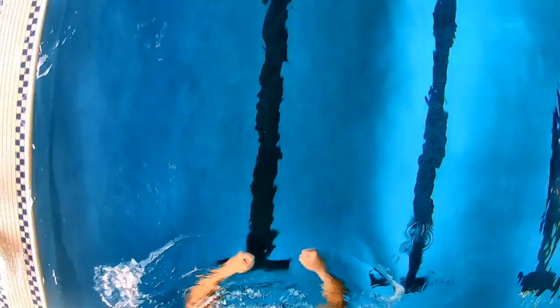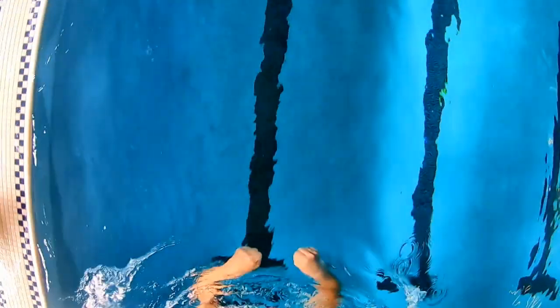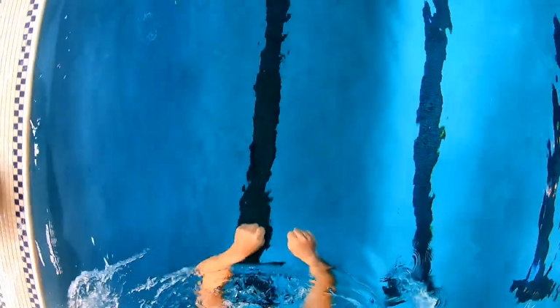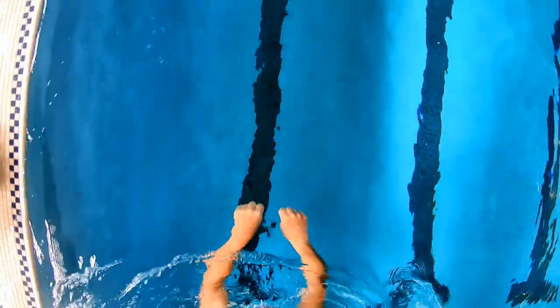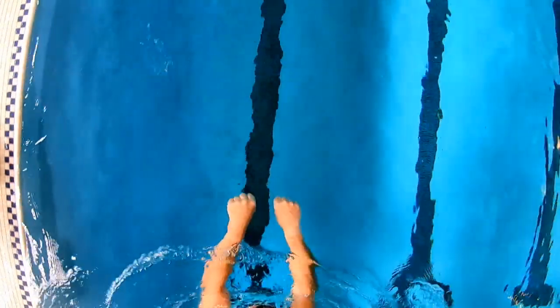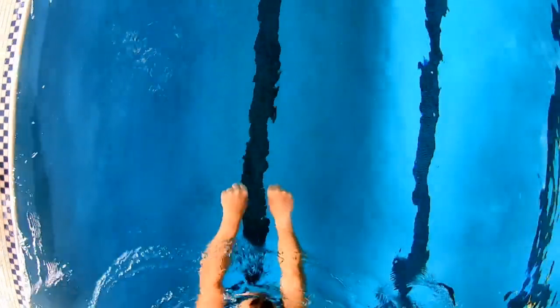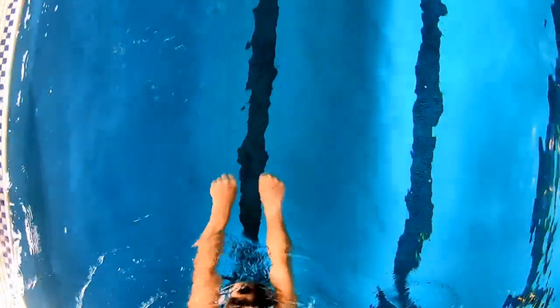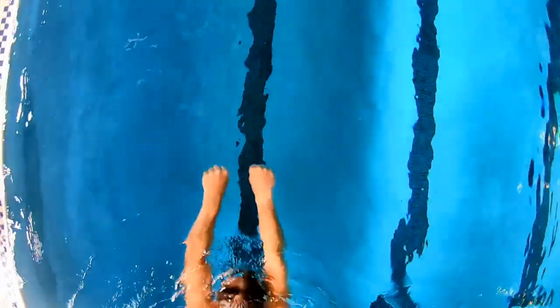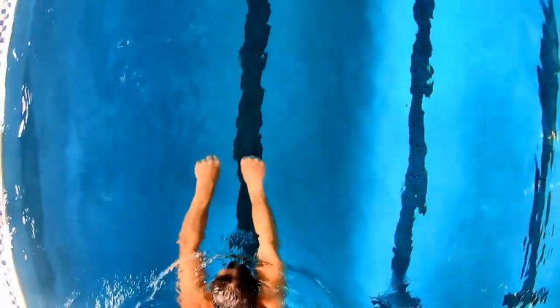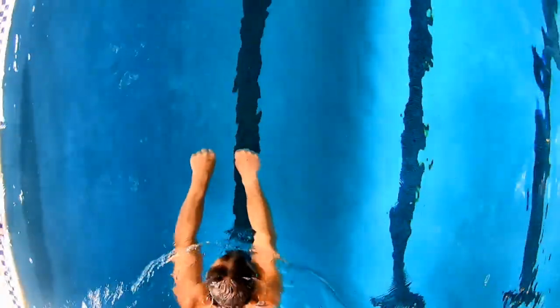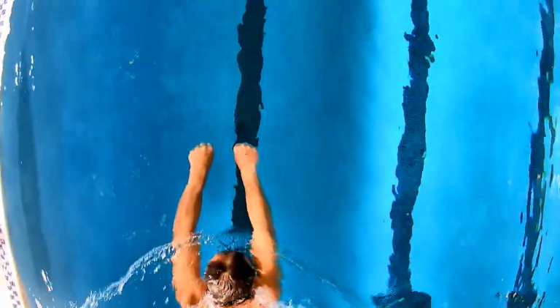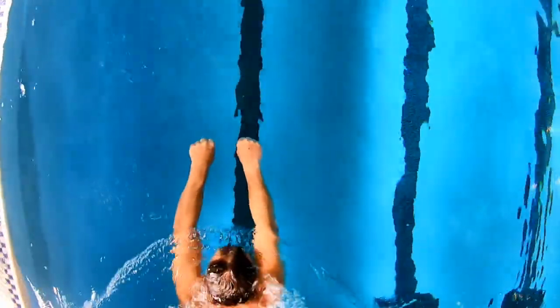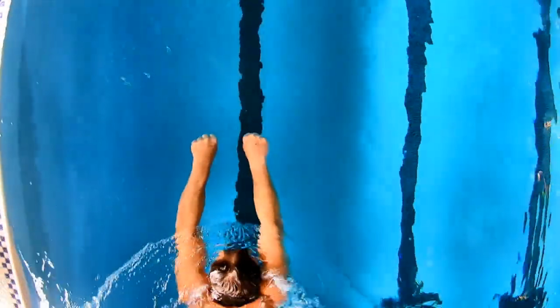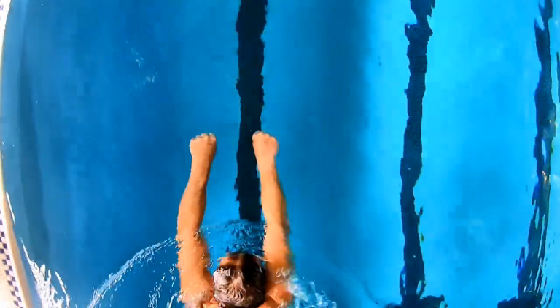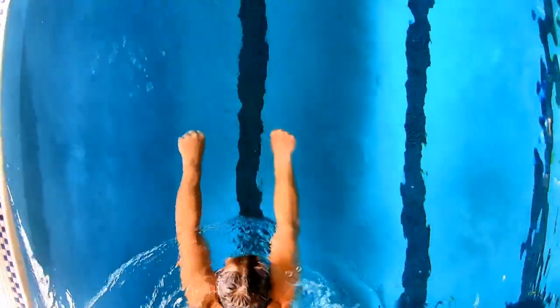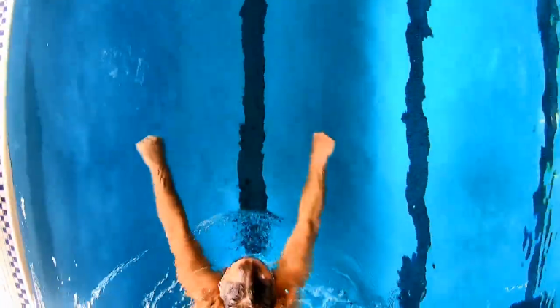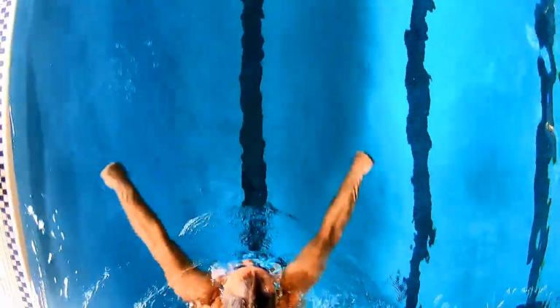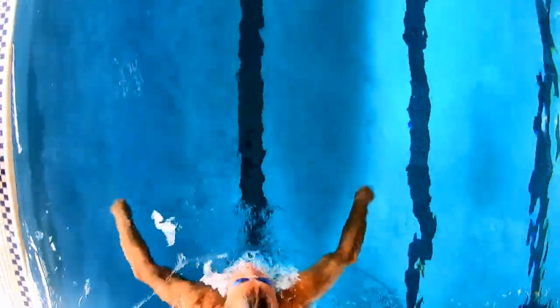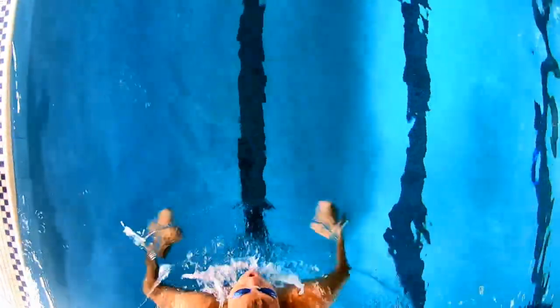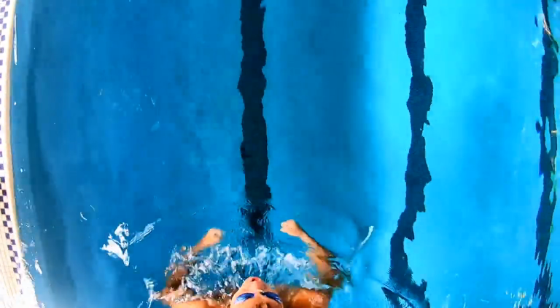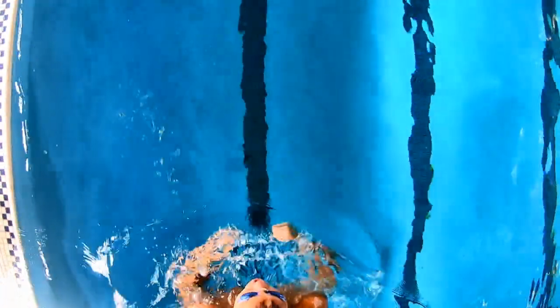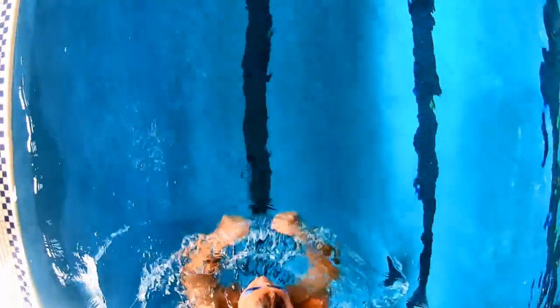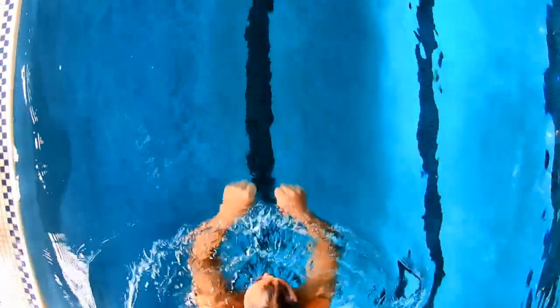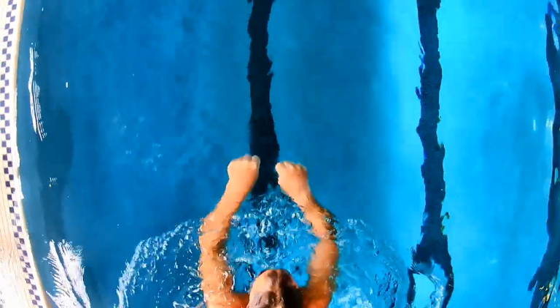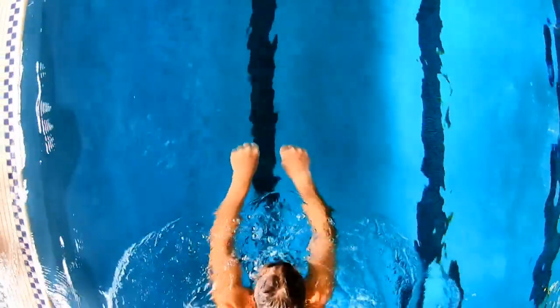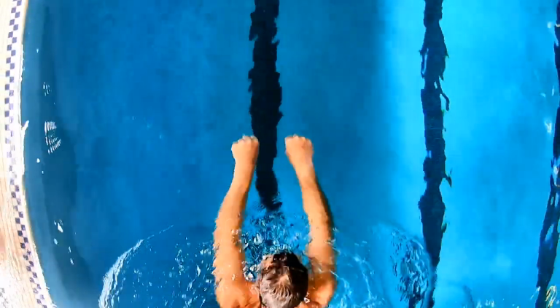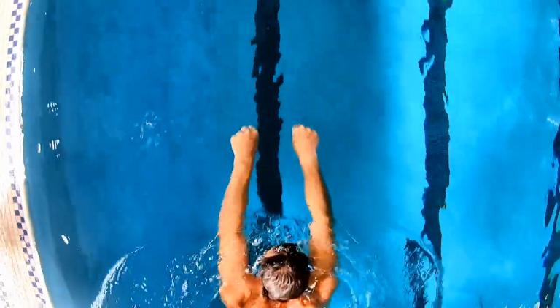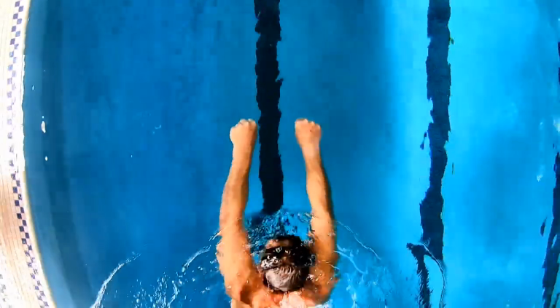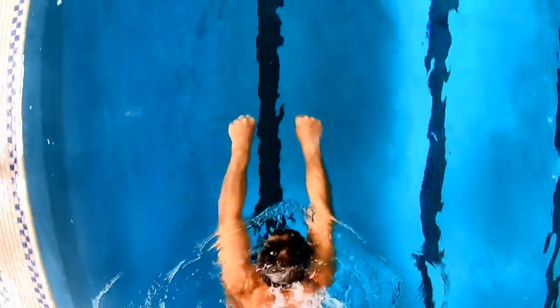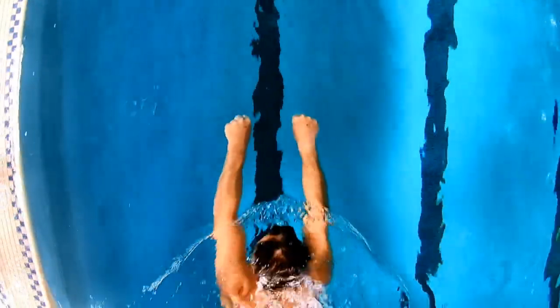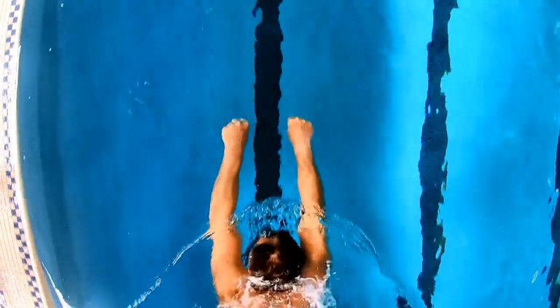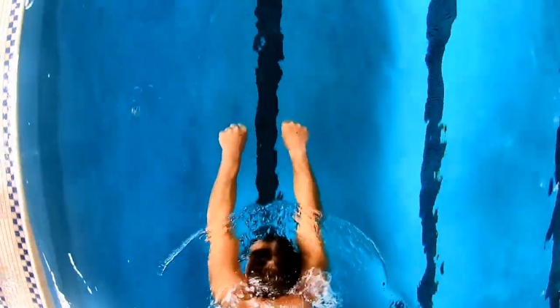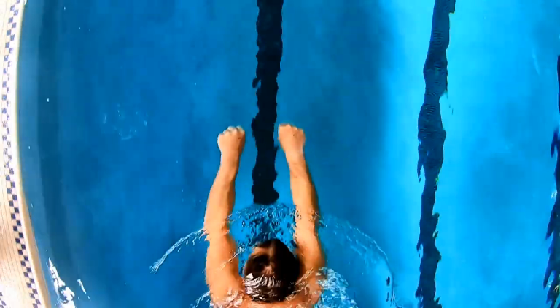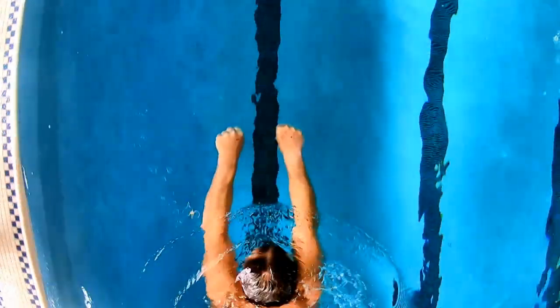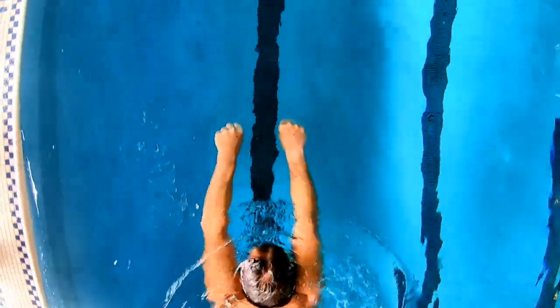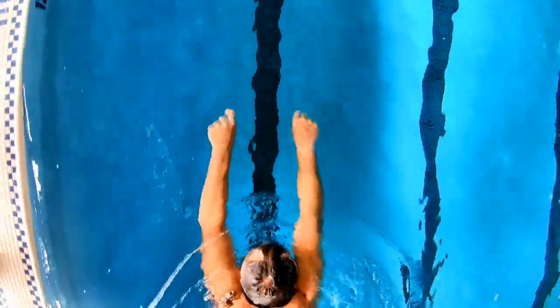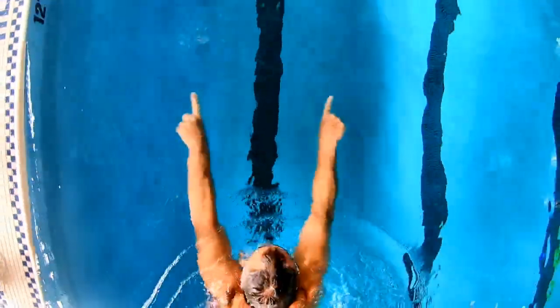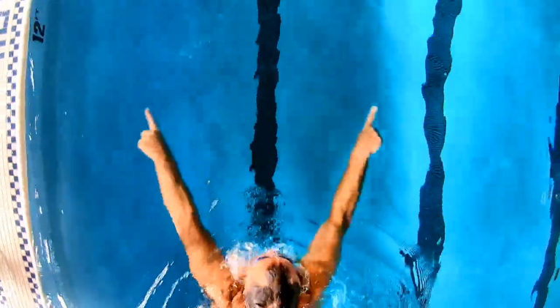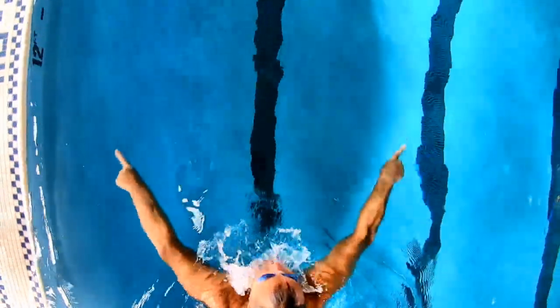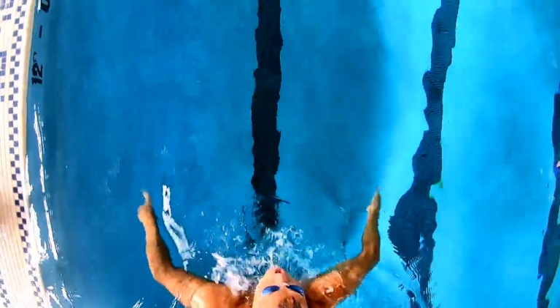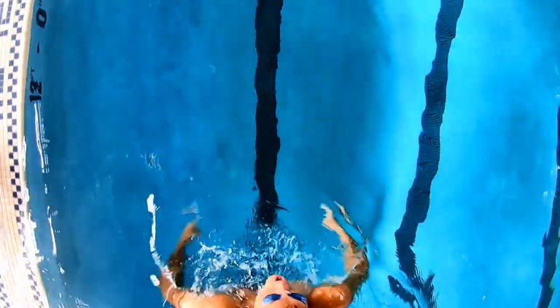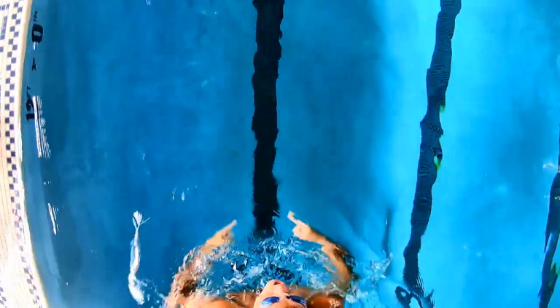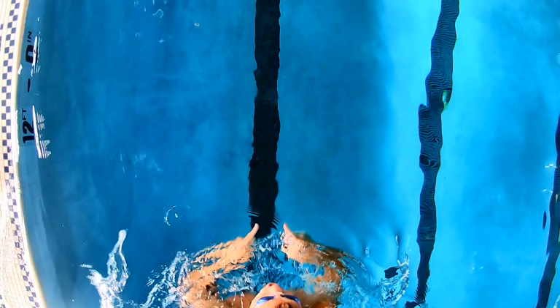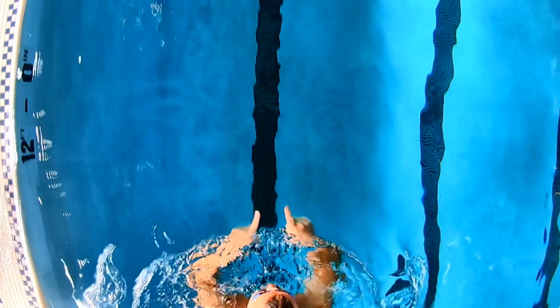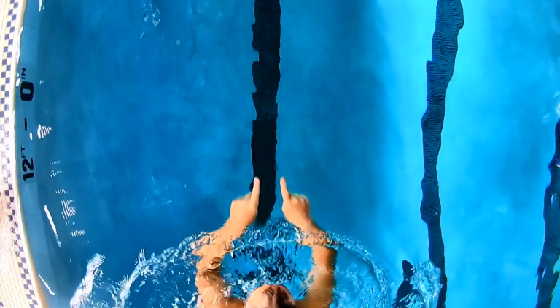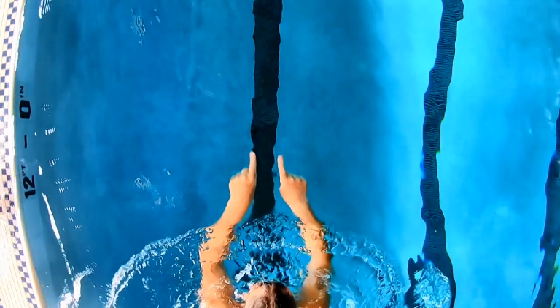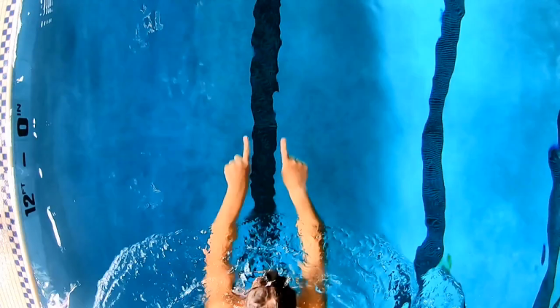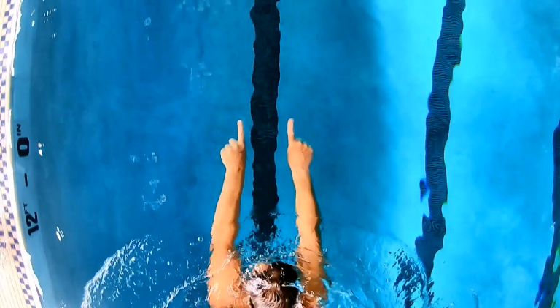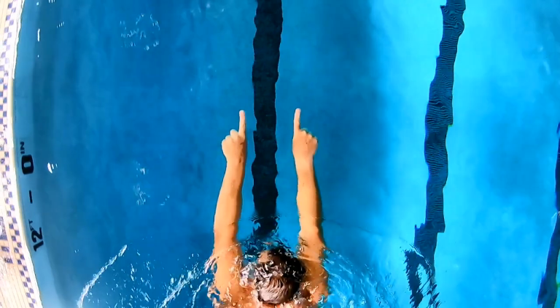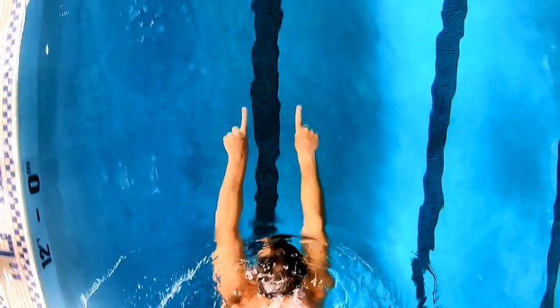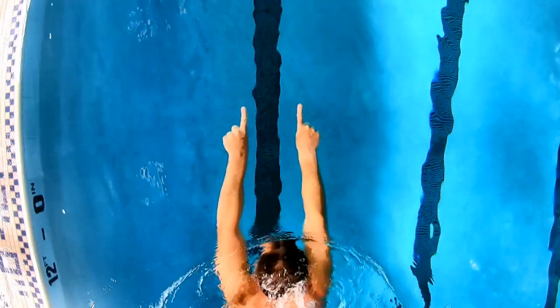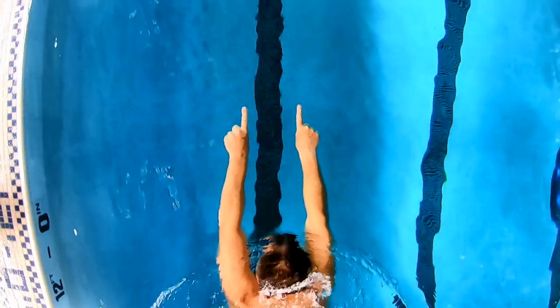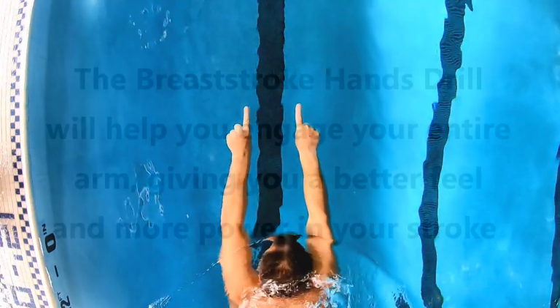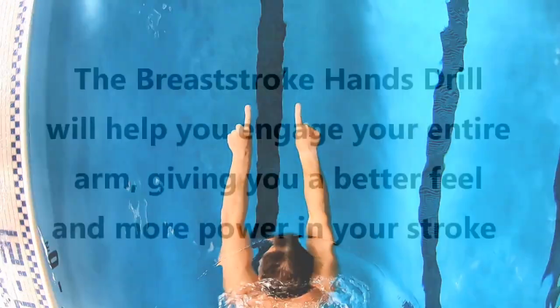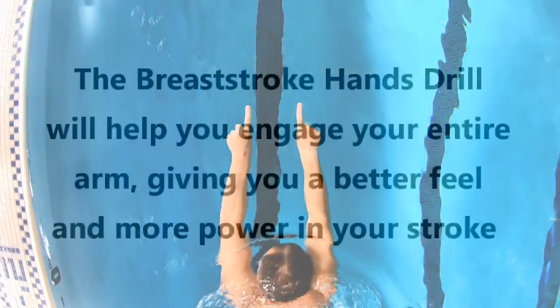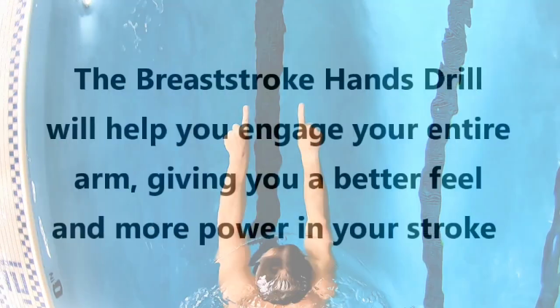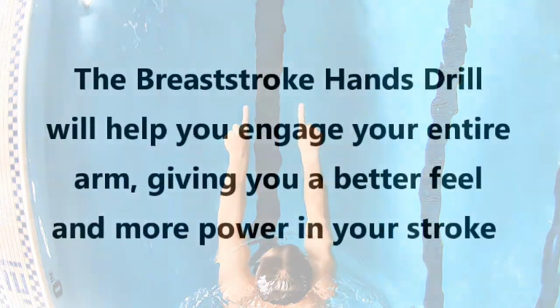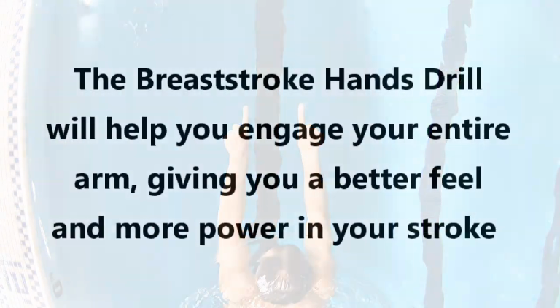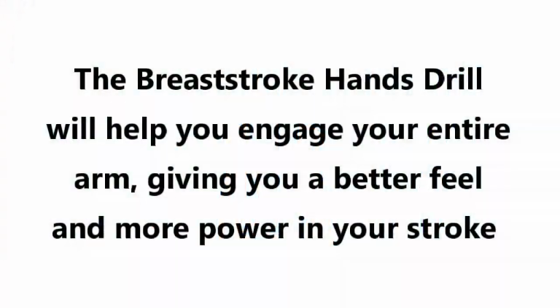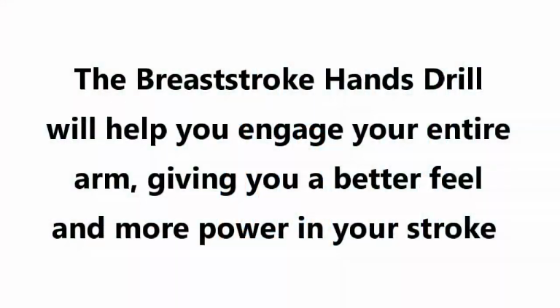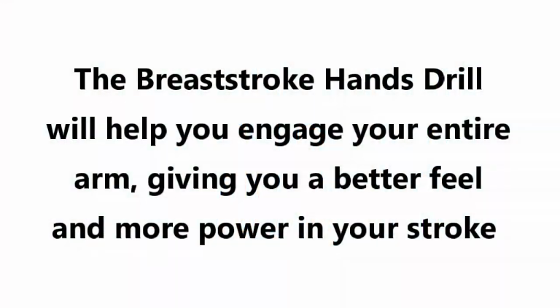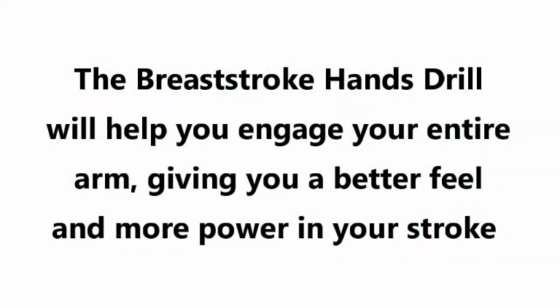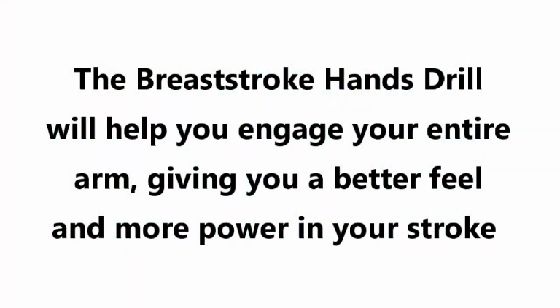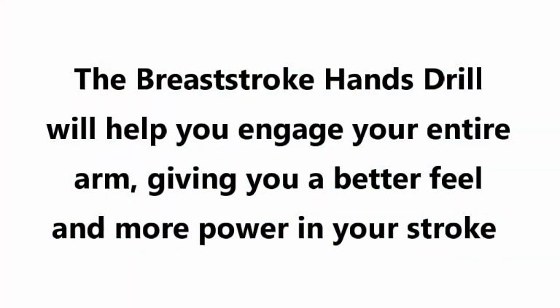The breaststroke hands drill is excellent for developing a better feel for the water and more power in your breaststroke.